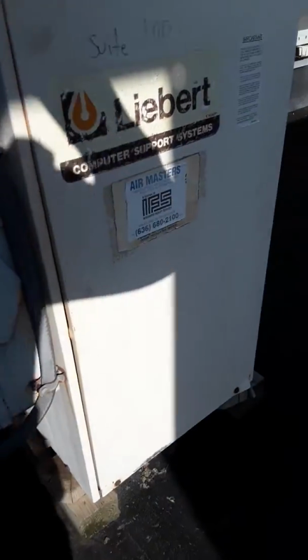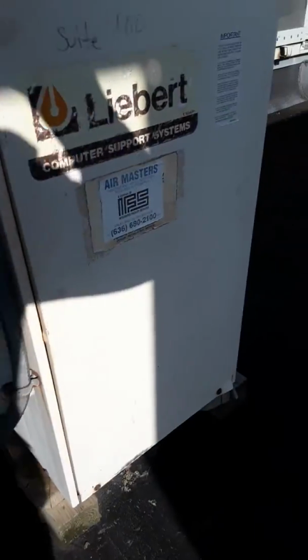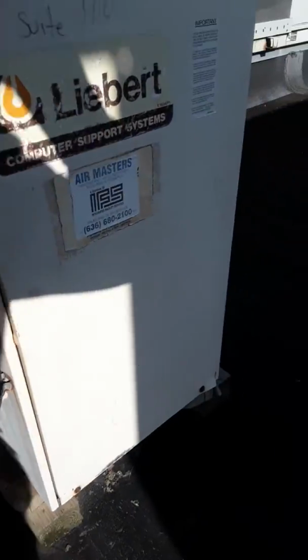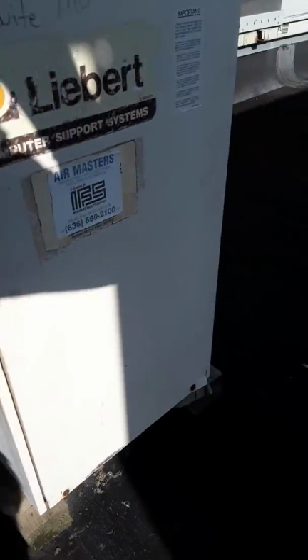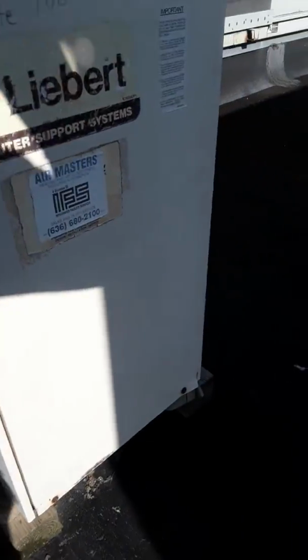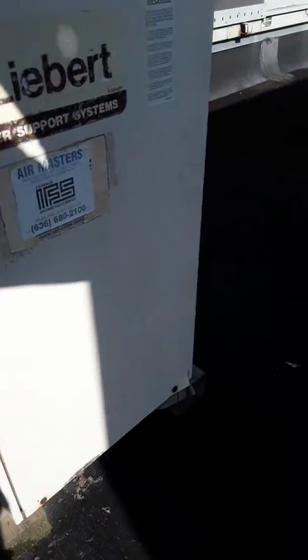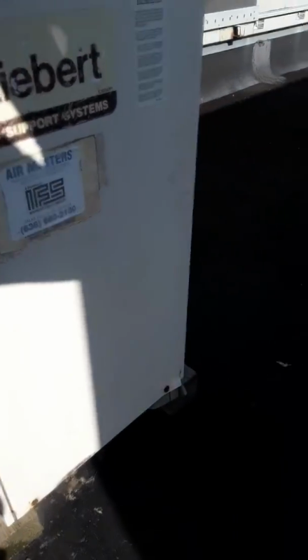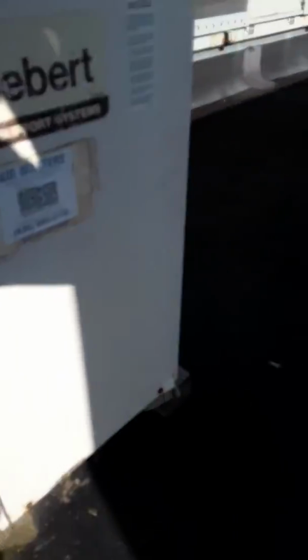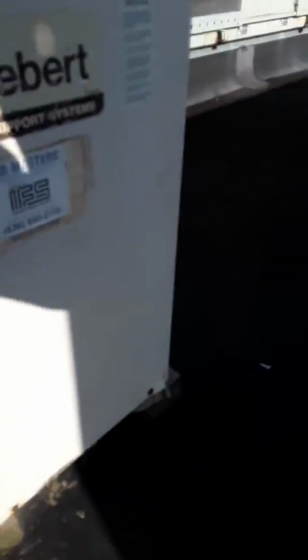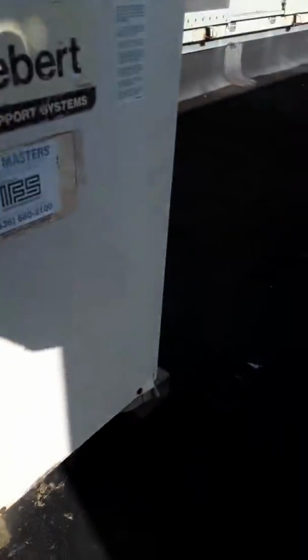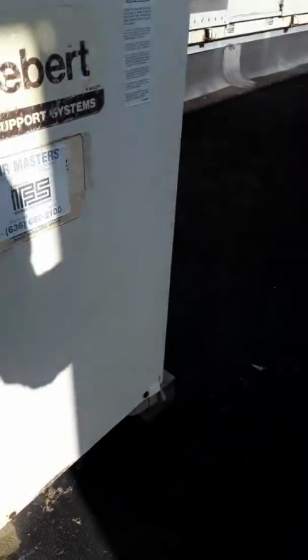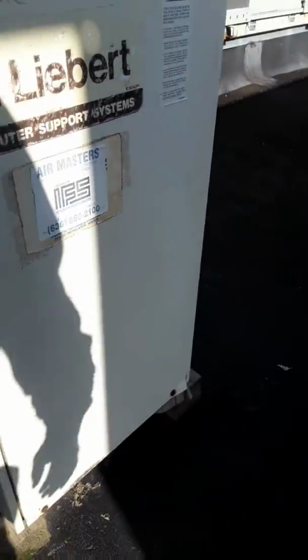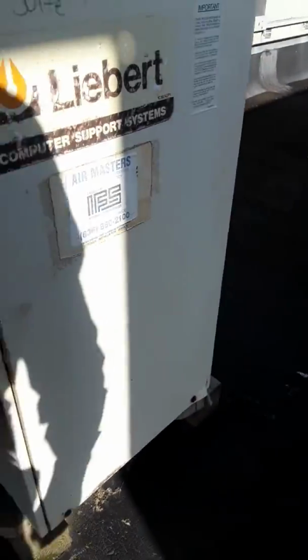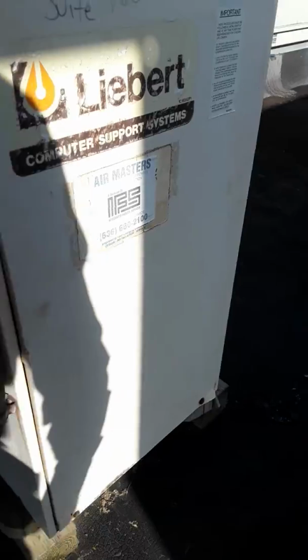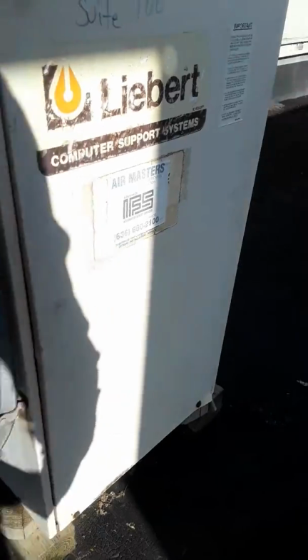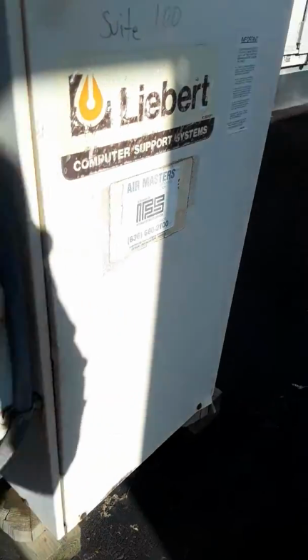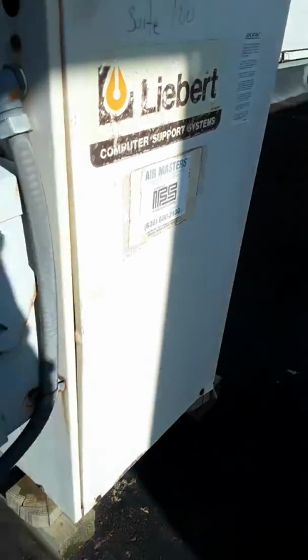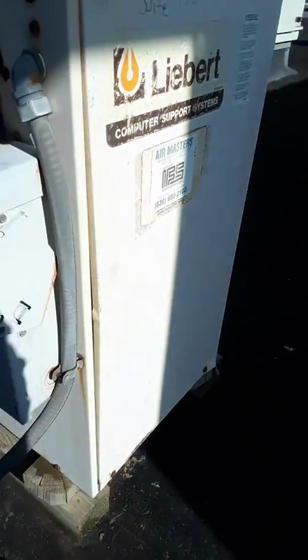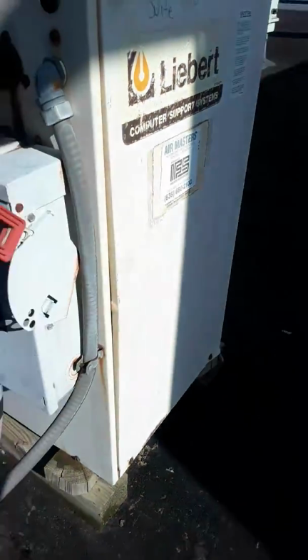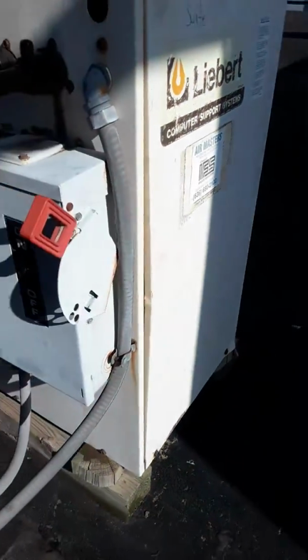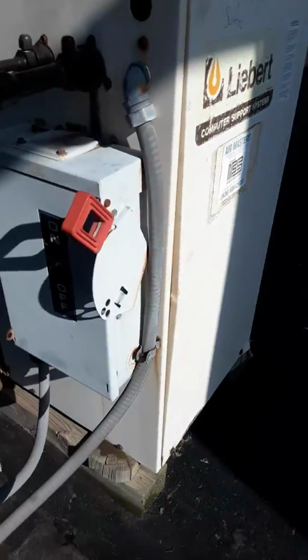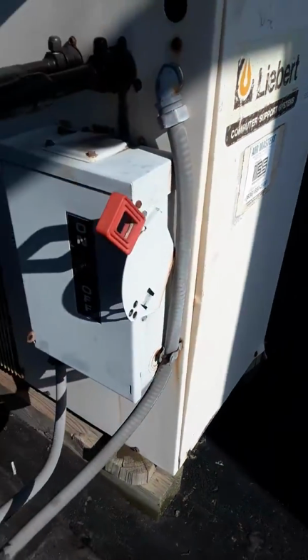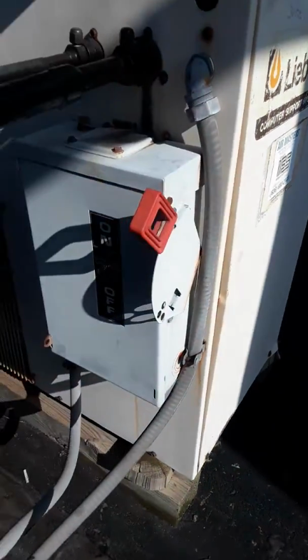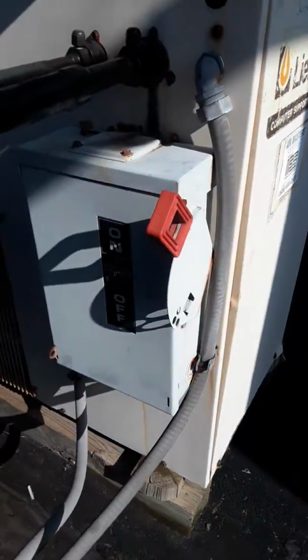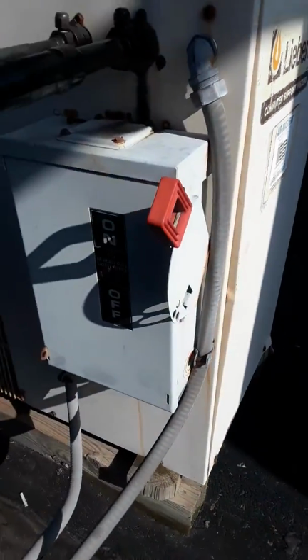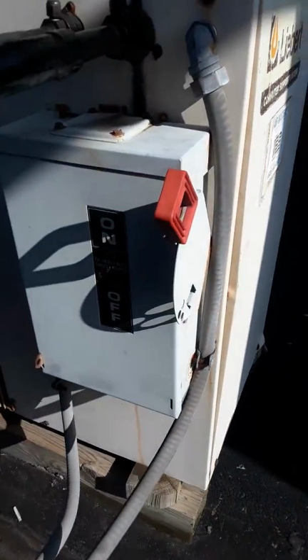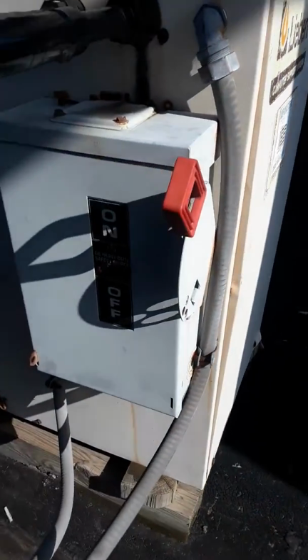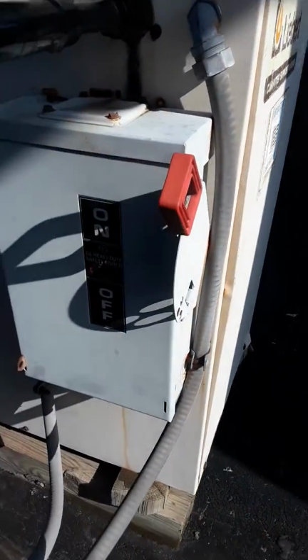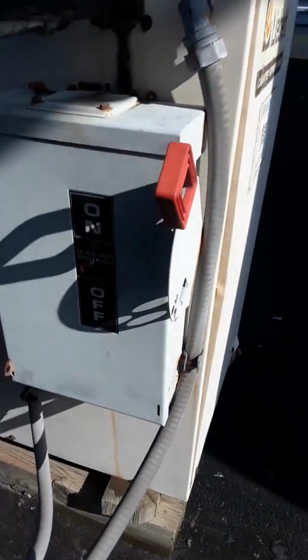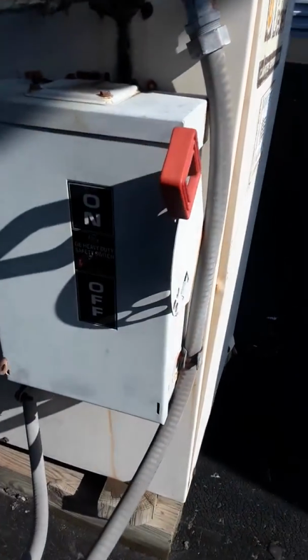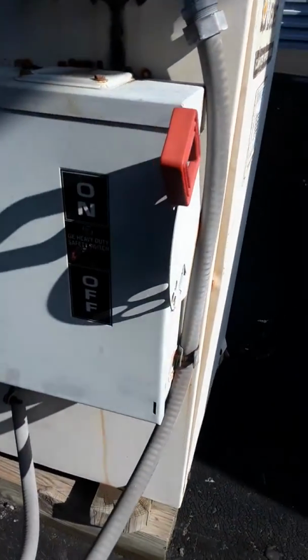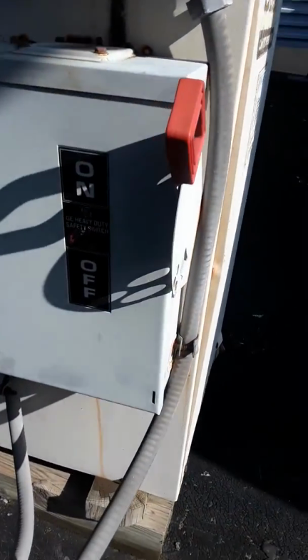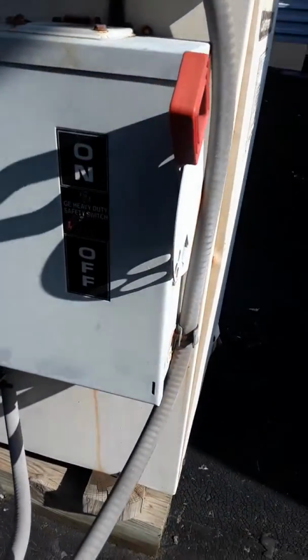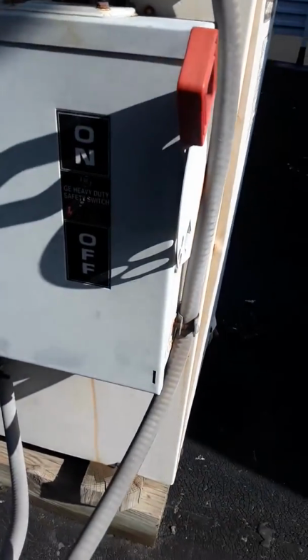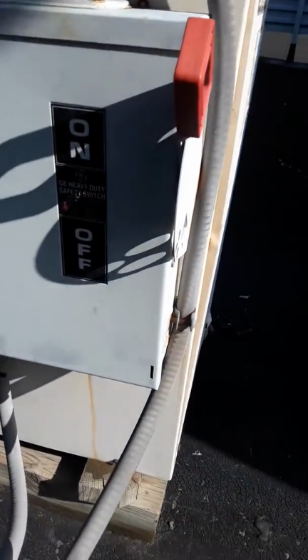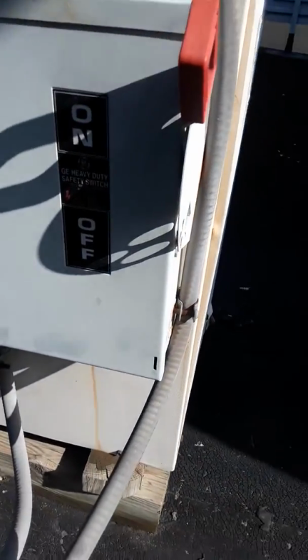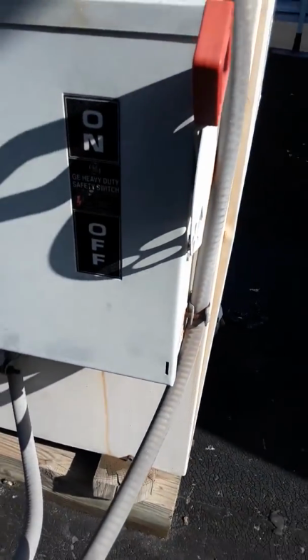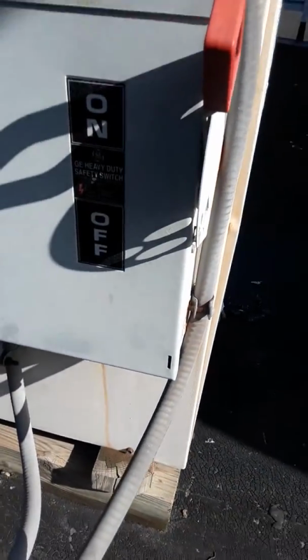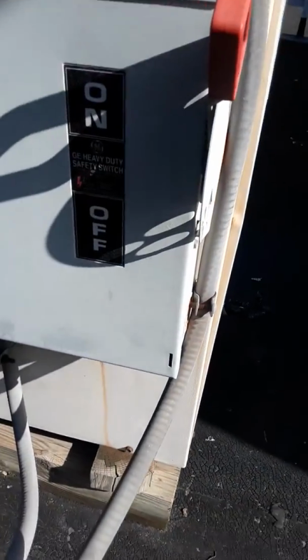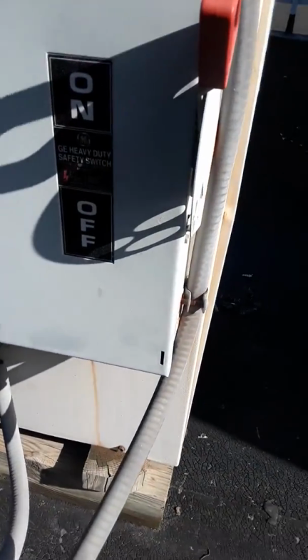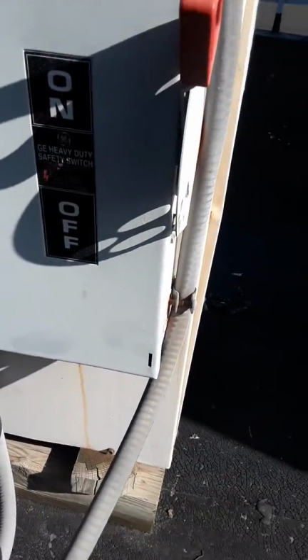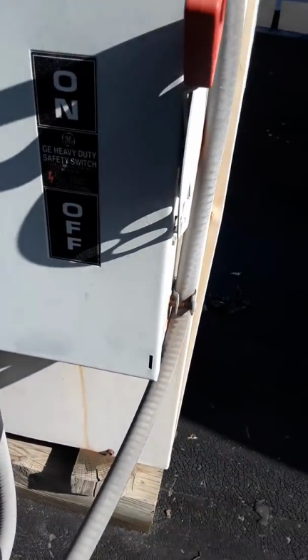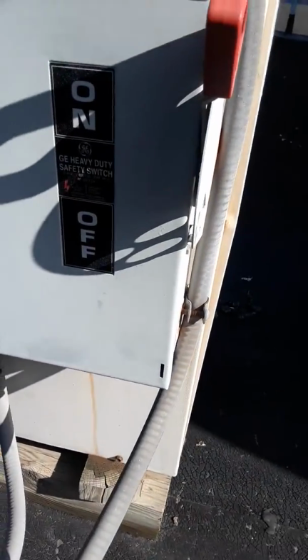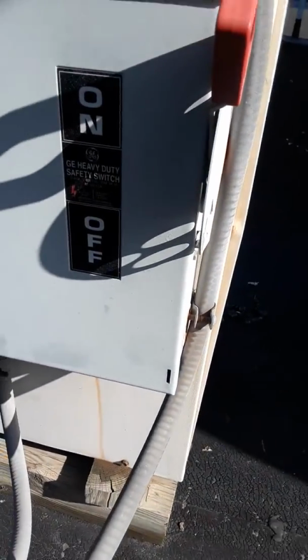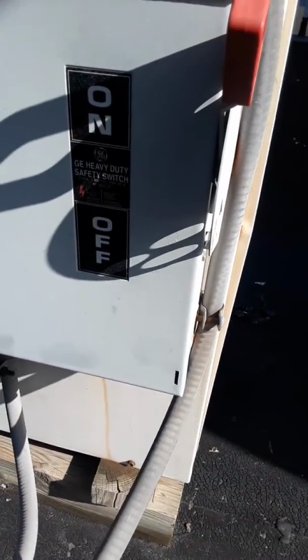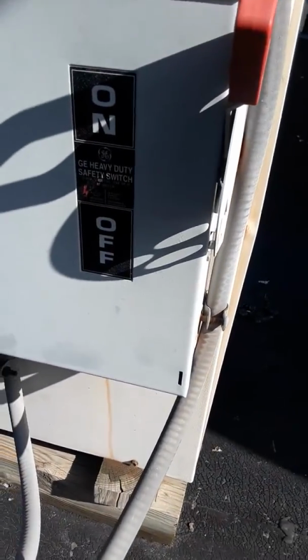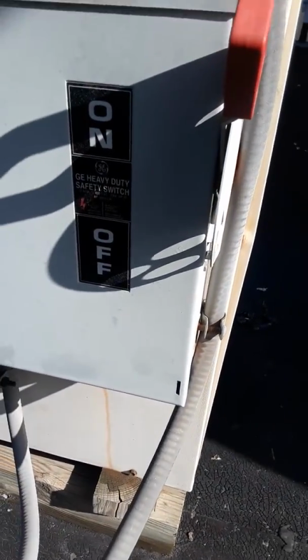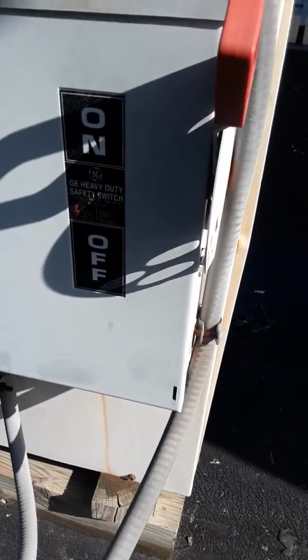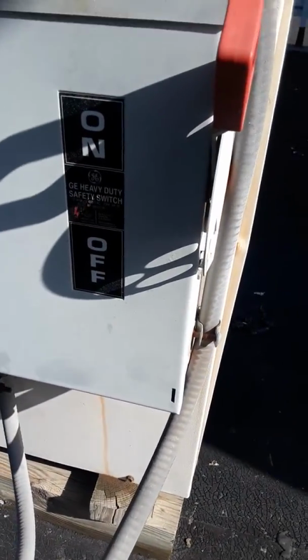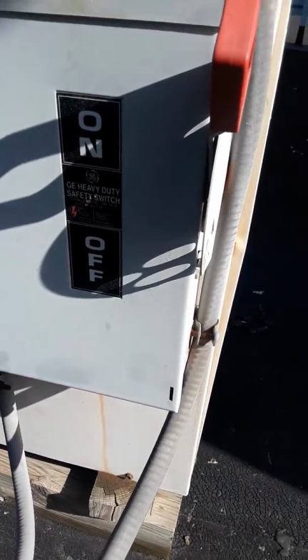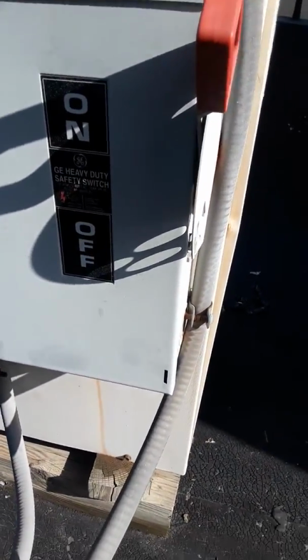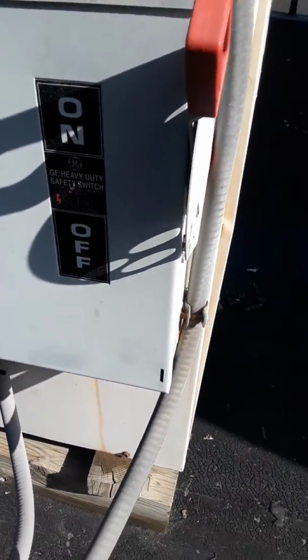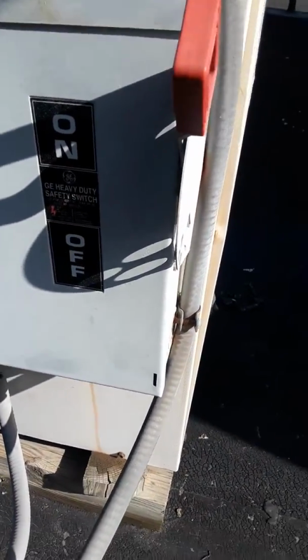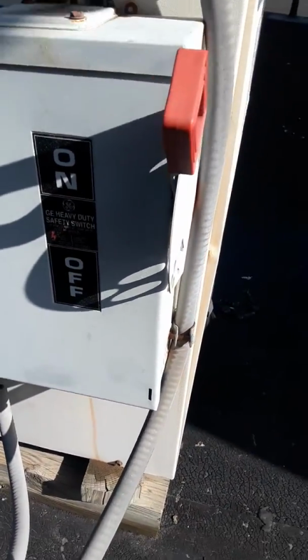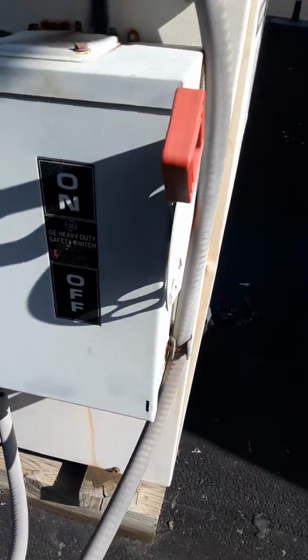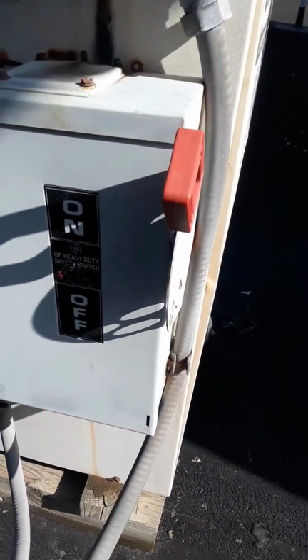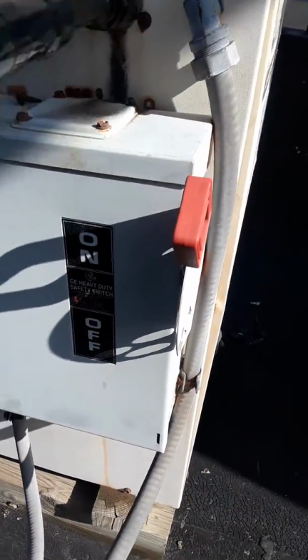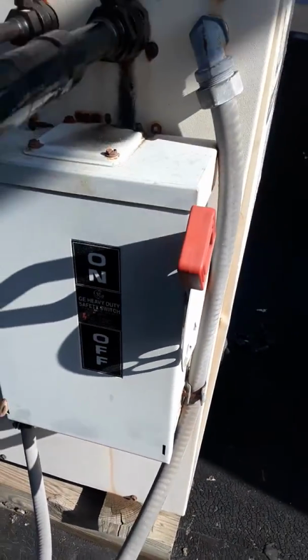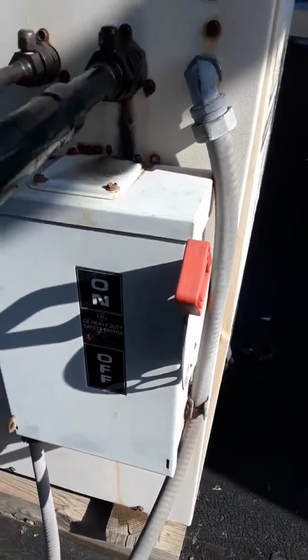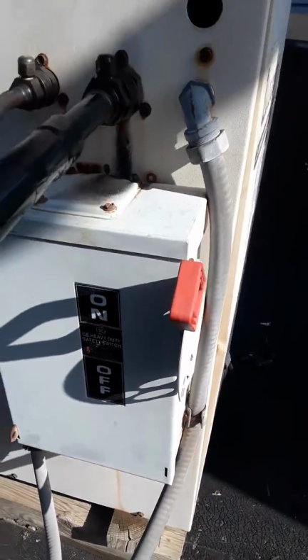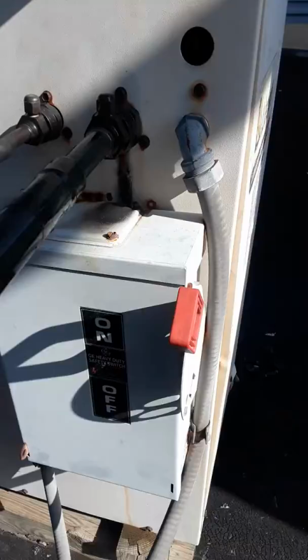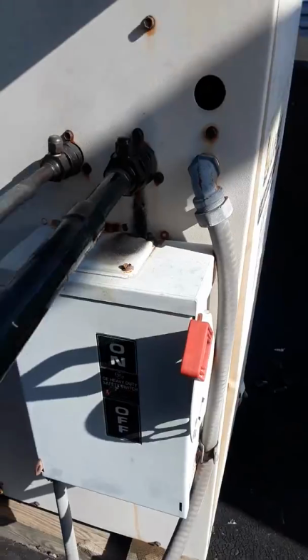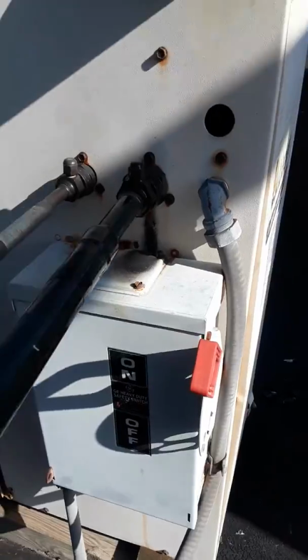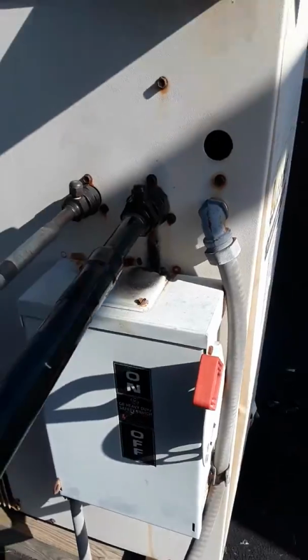Going to go down, get some tools, take the thing apart, see if we've got a 600 volt rated disconnect — 30 amp.